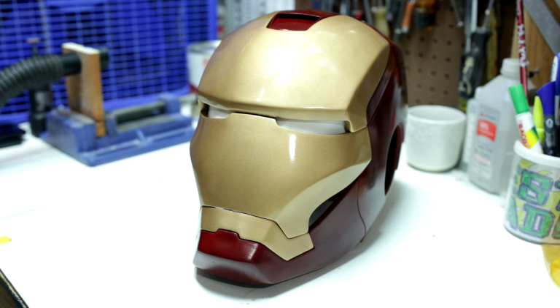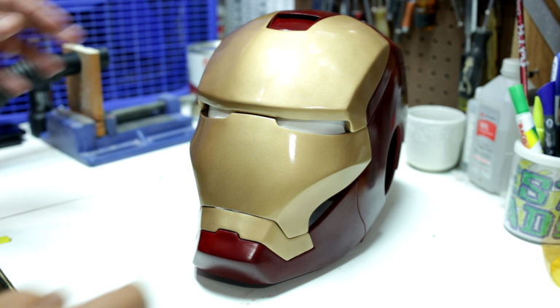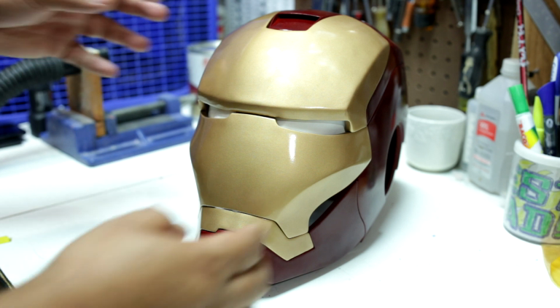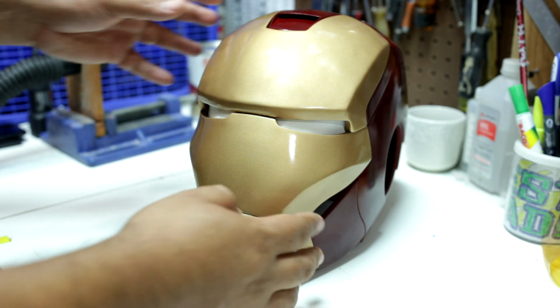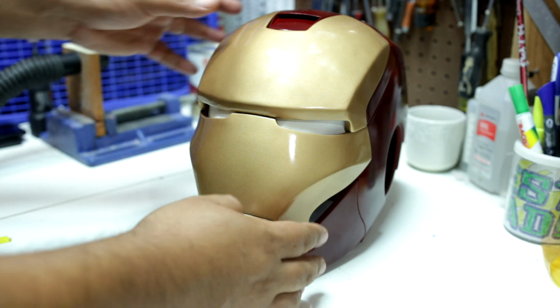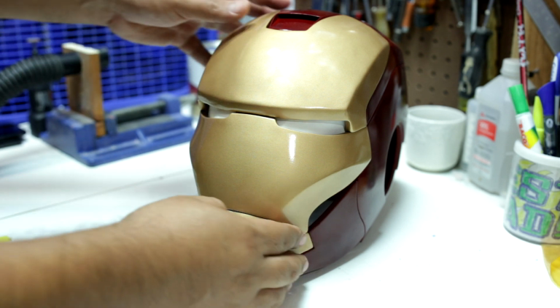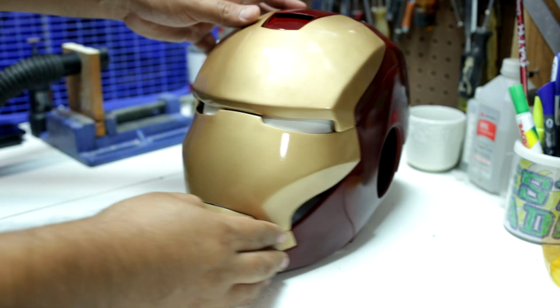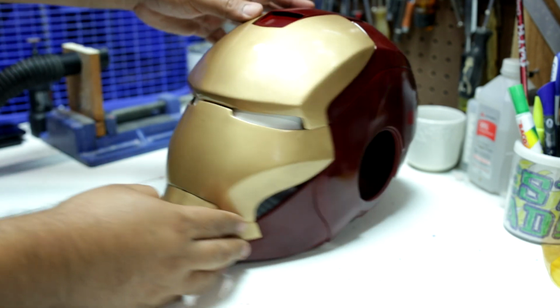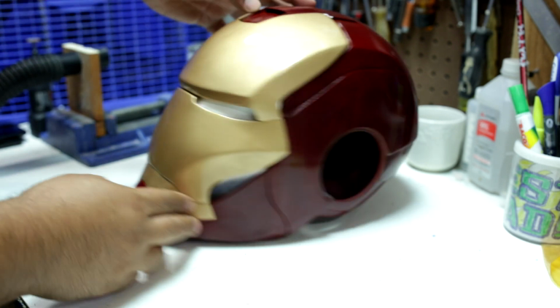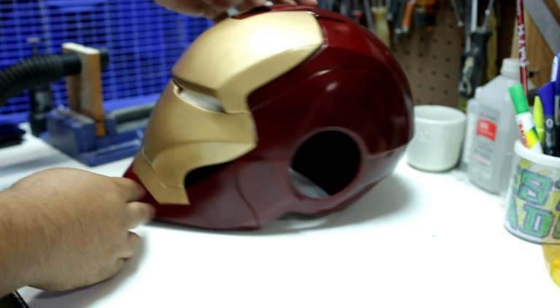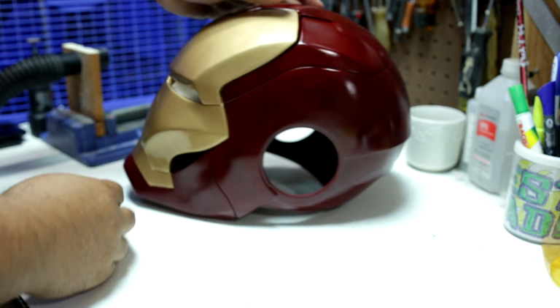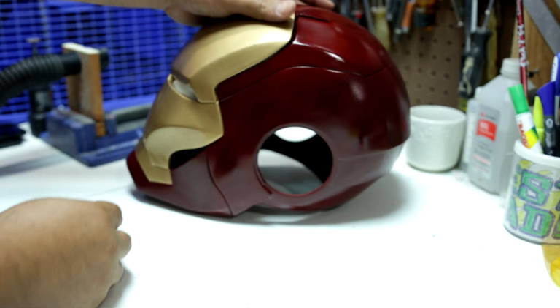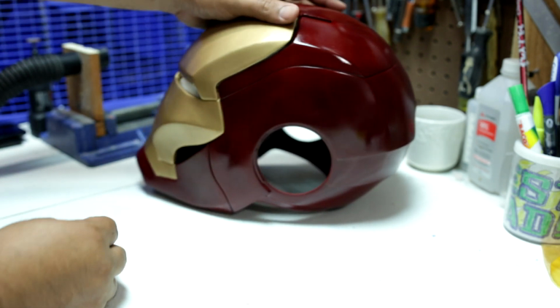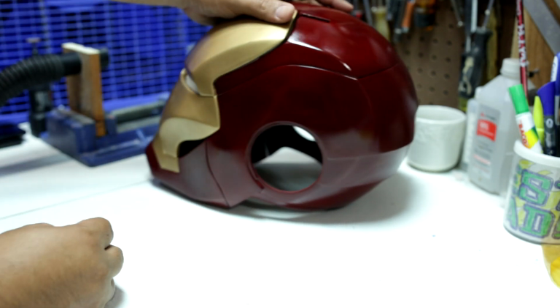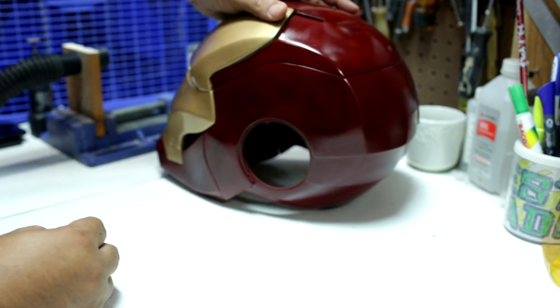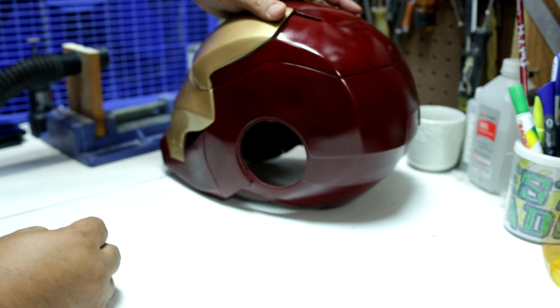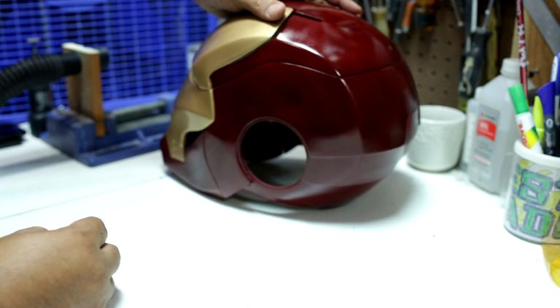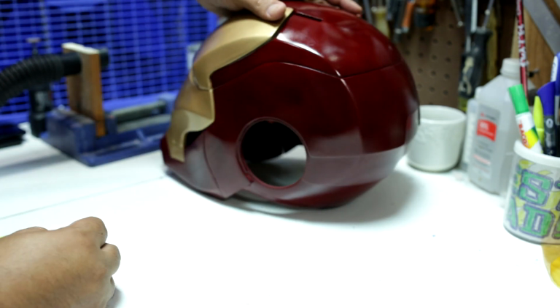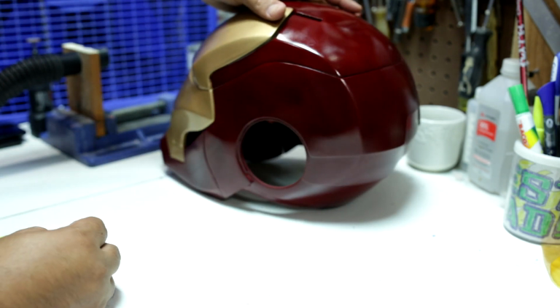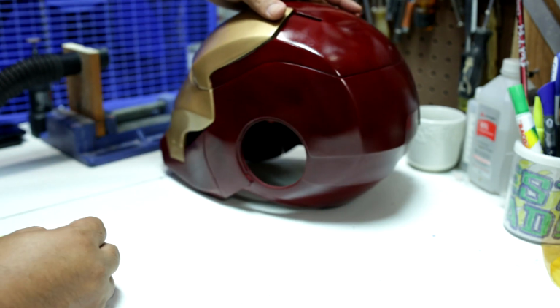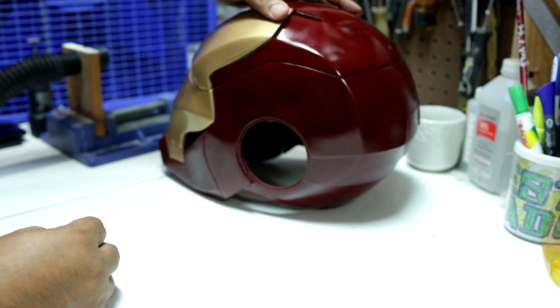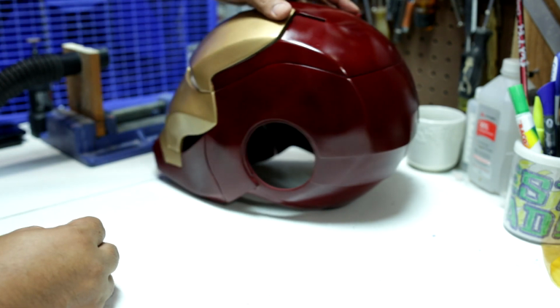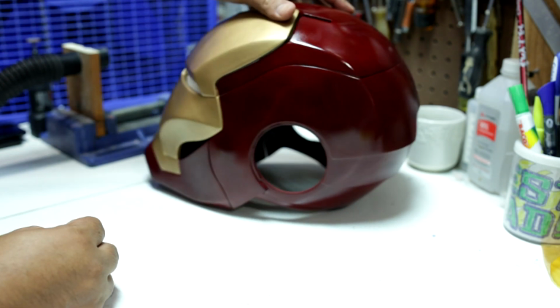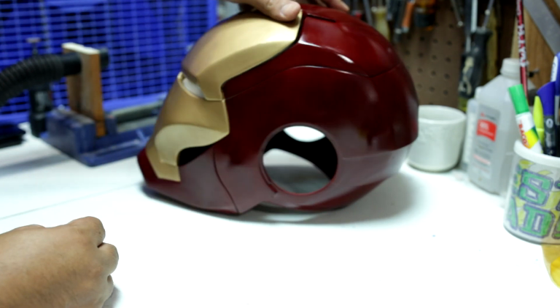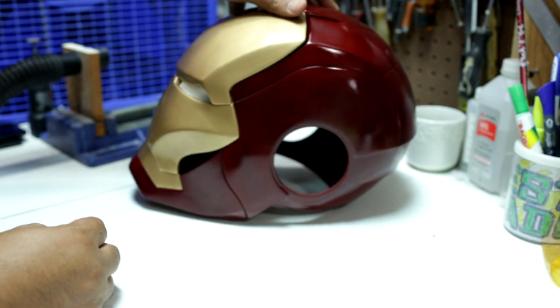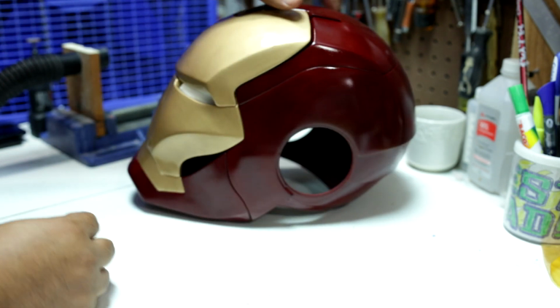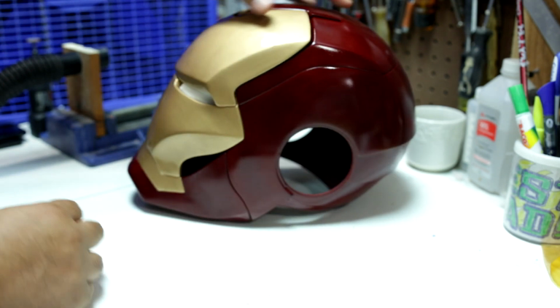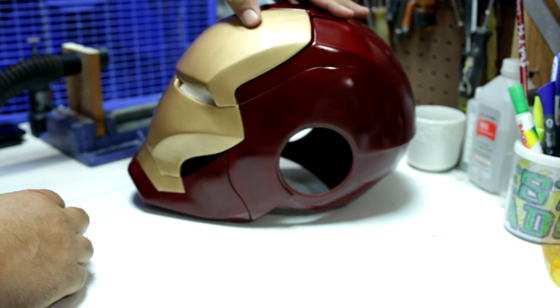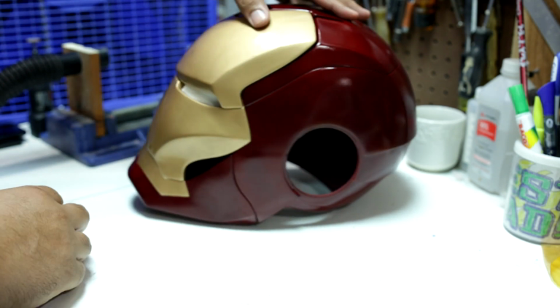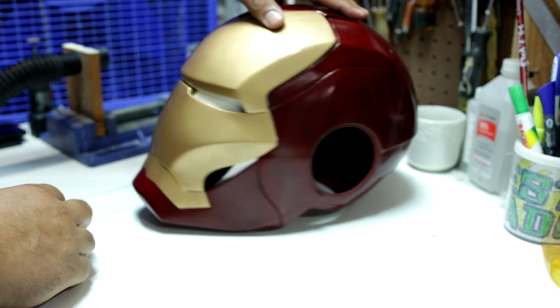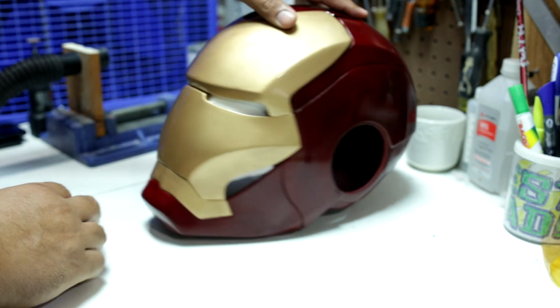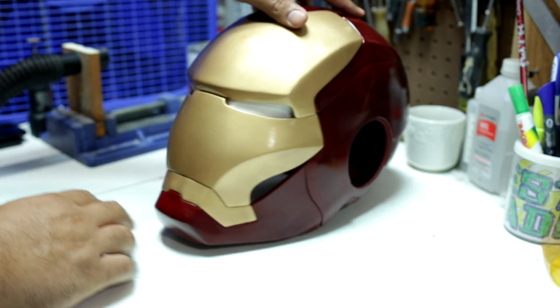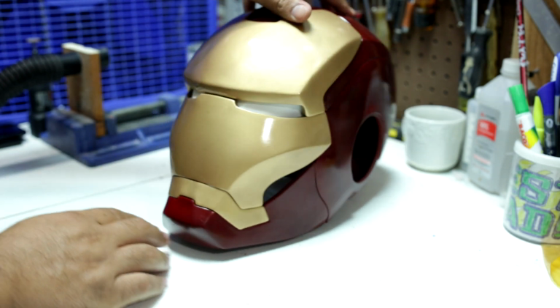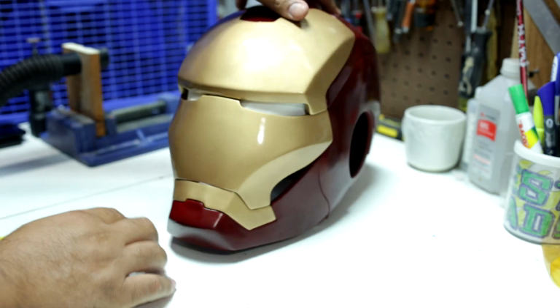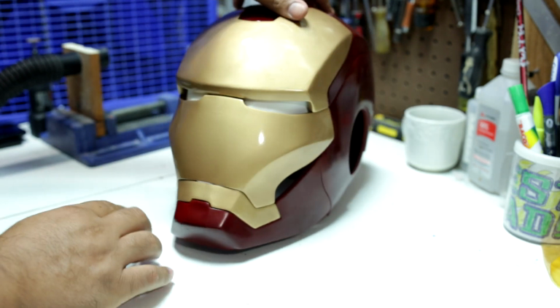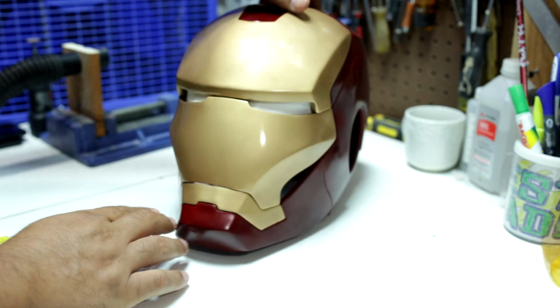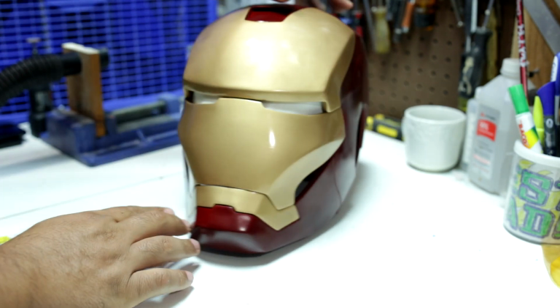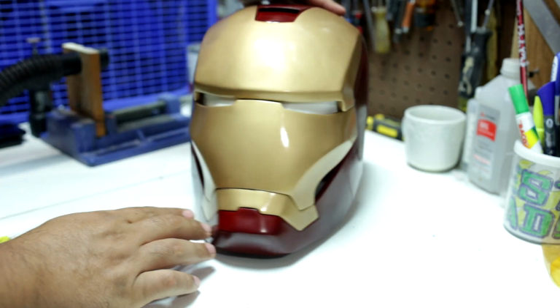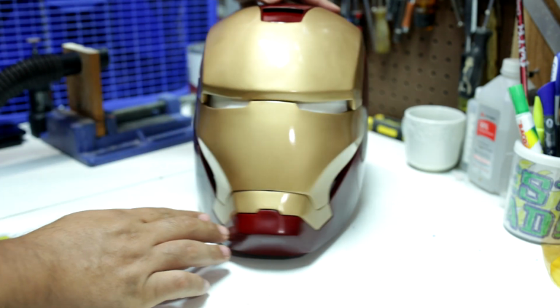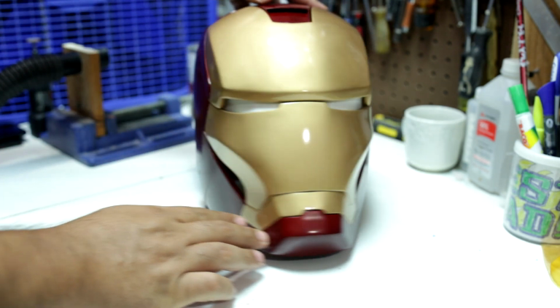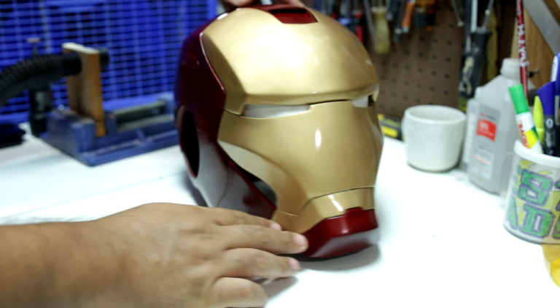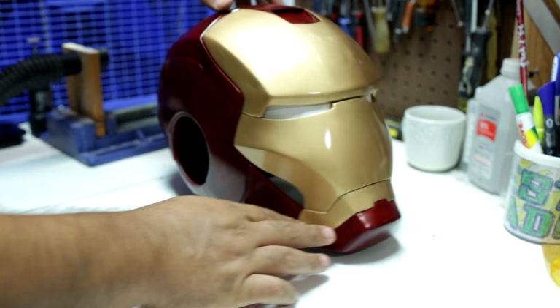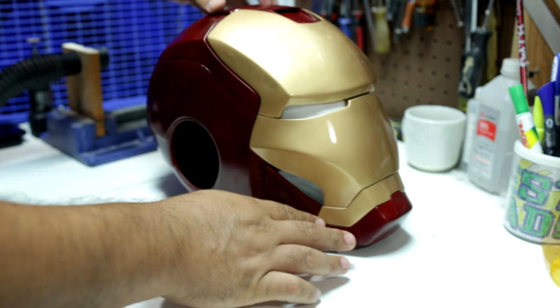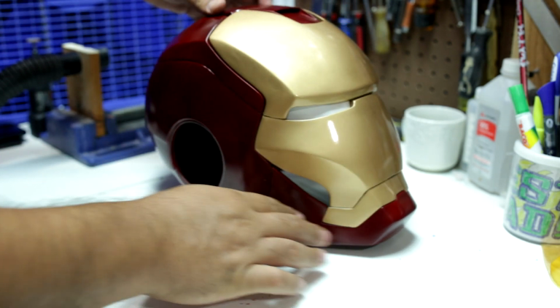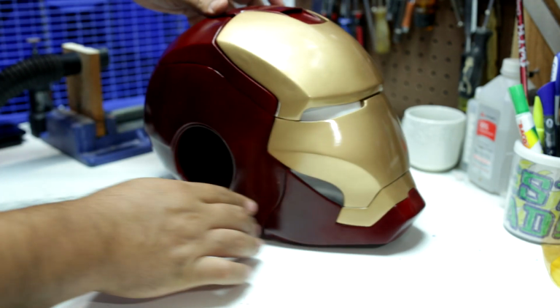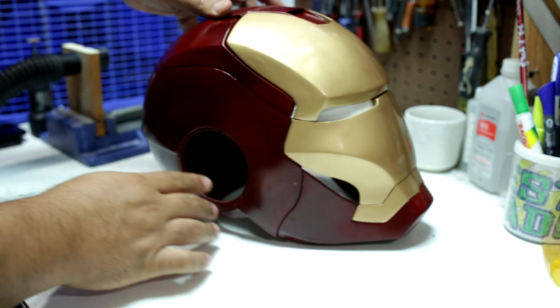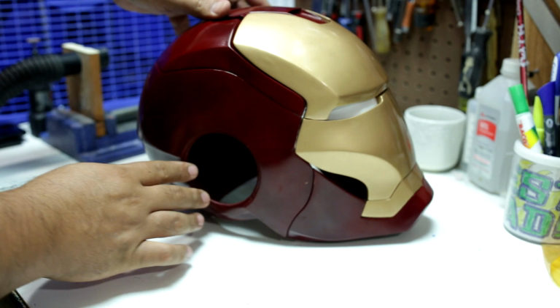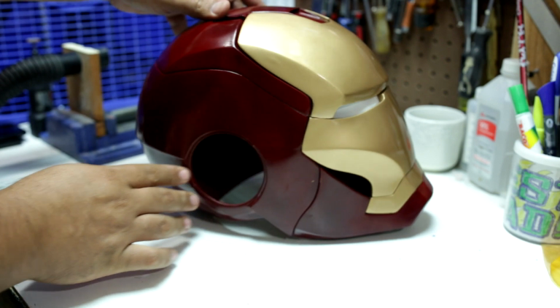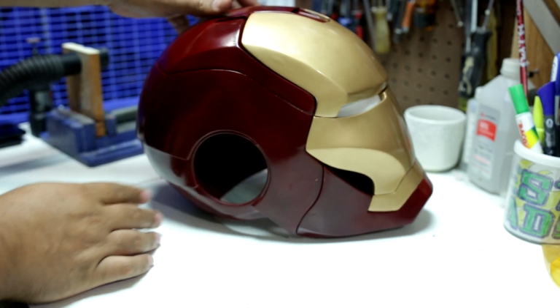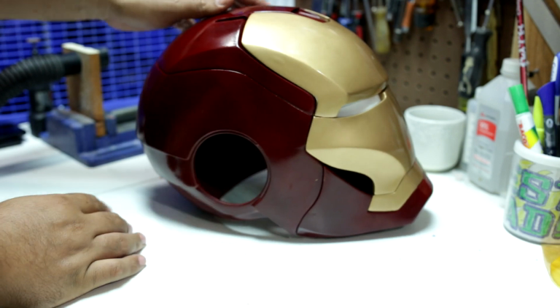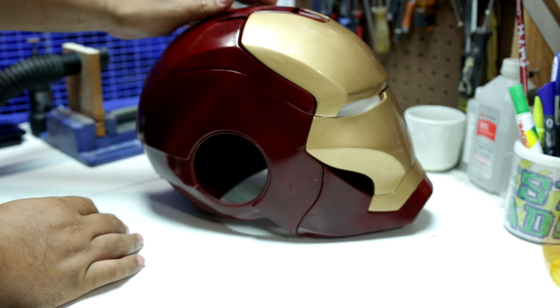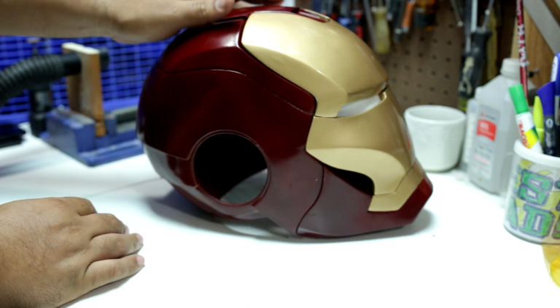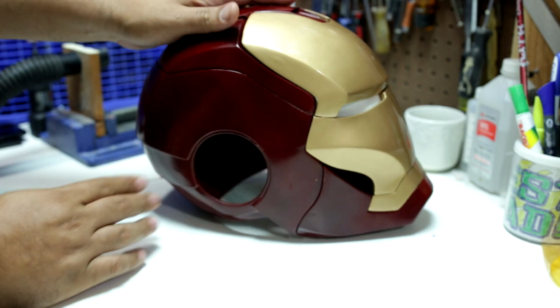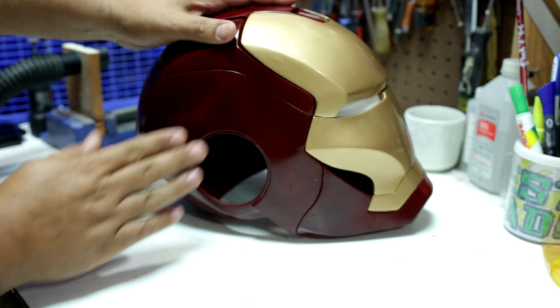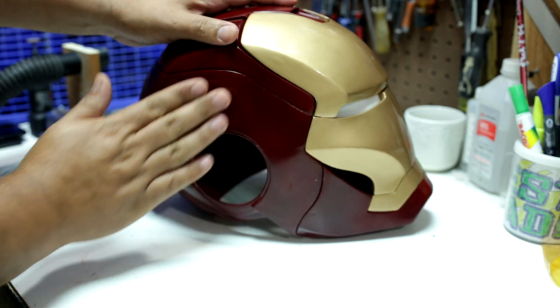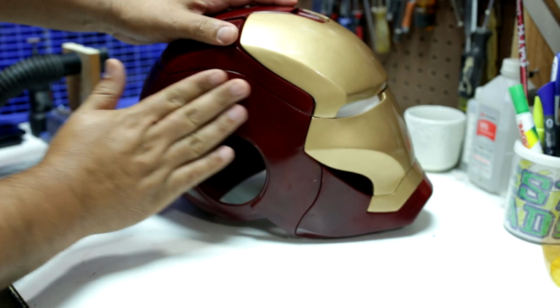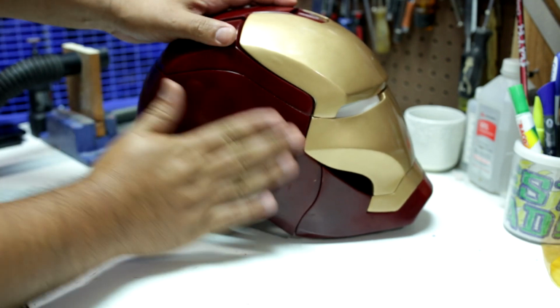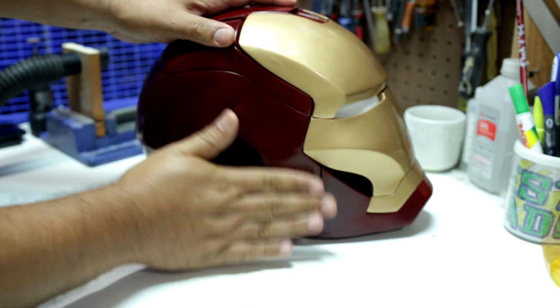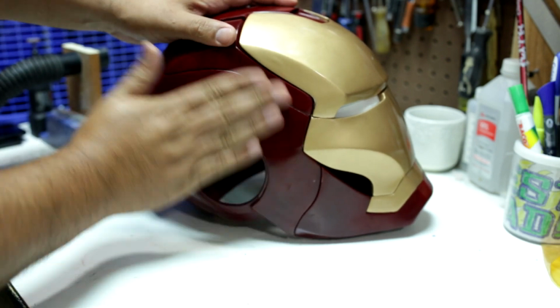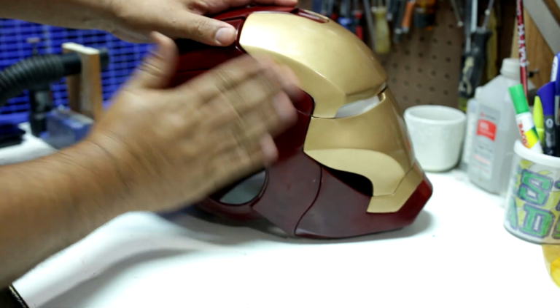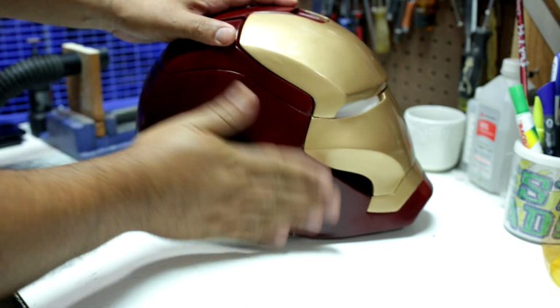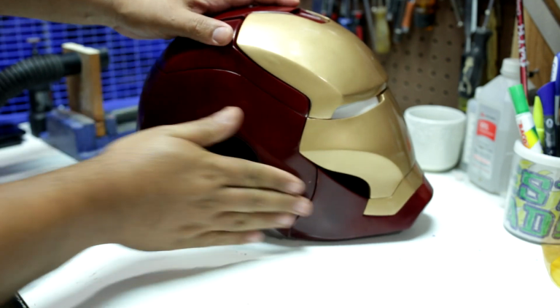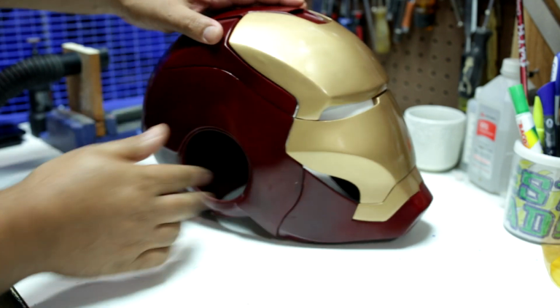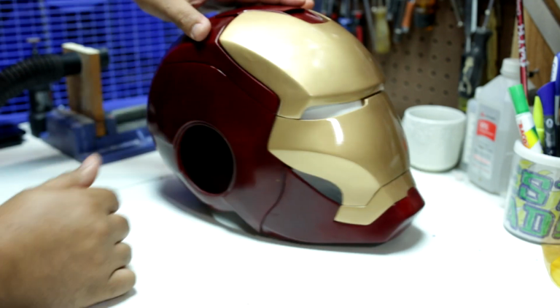This is the second part of how I made a 3D printed Iron Man helmet. I'll show you how I sanded, filled imperfections, primed, and painted the helmet.